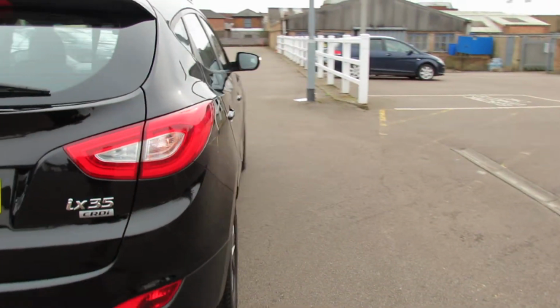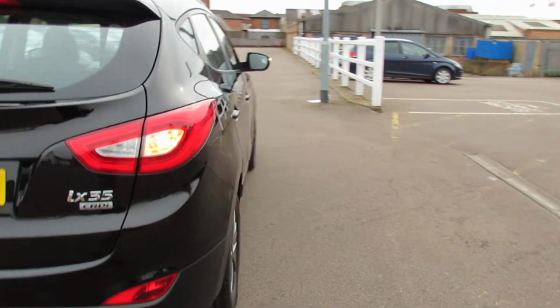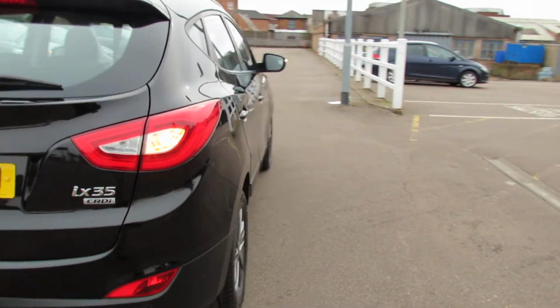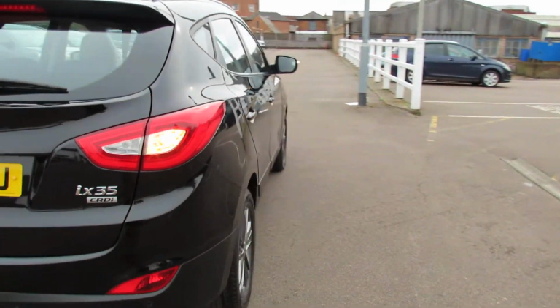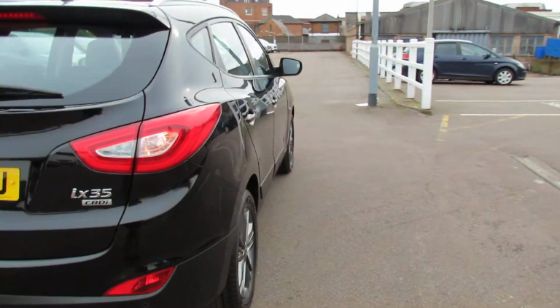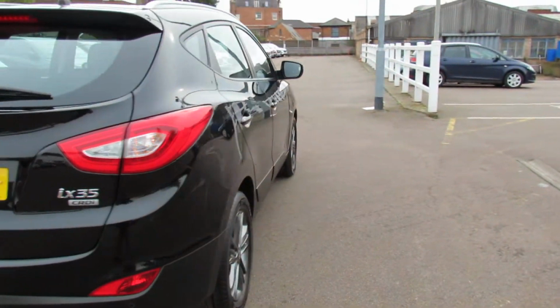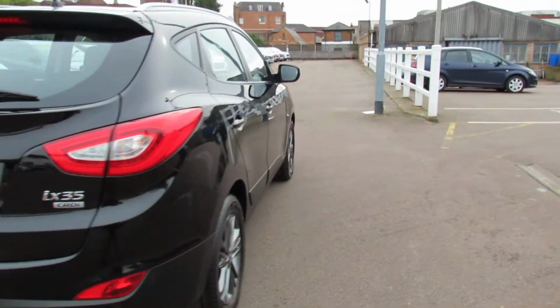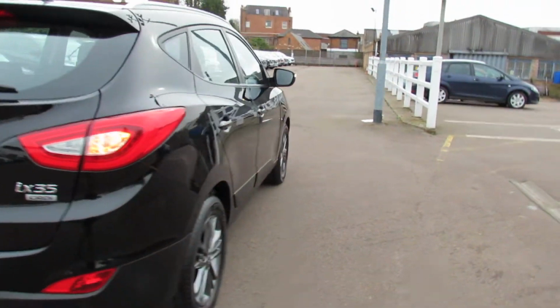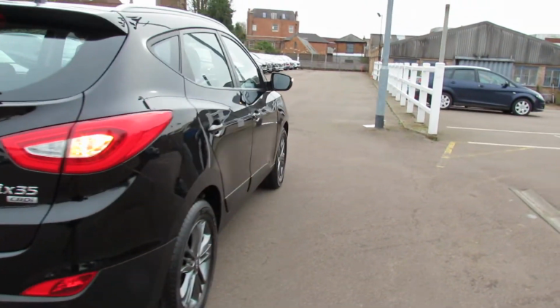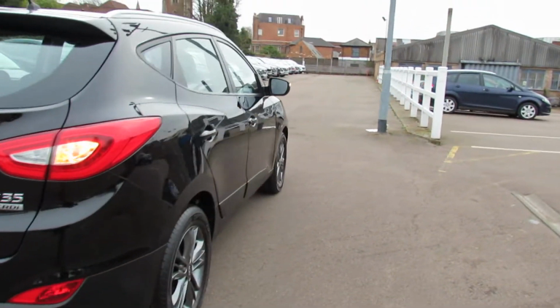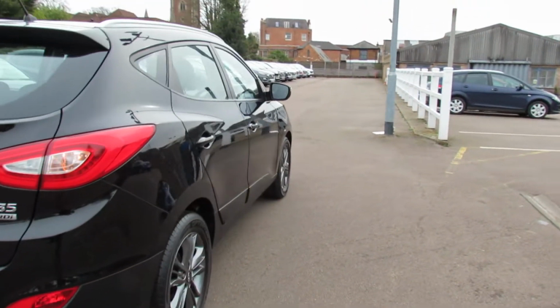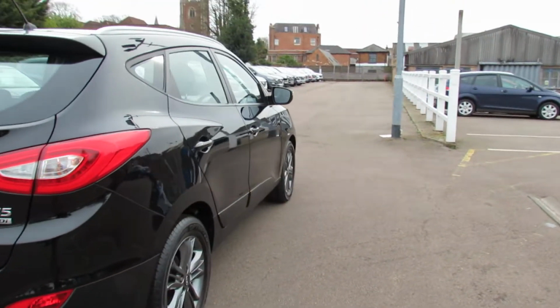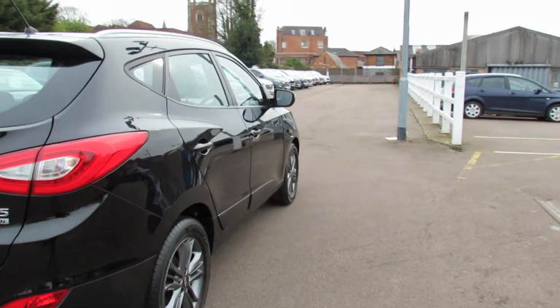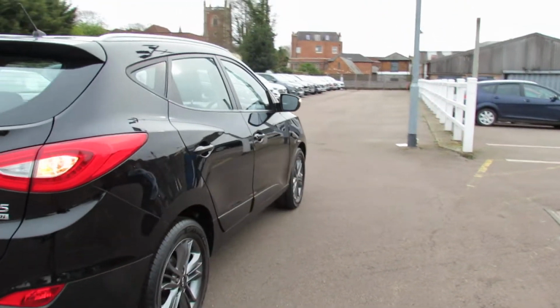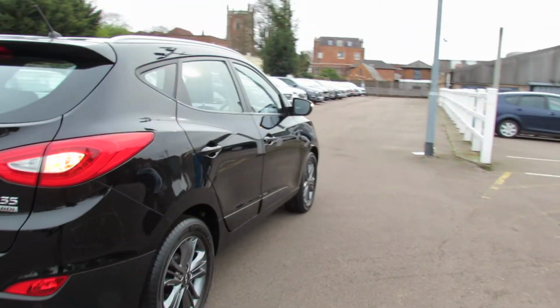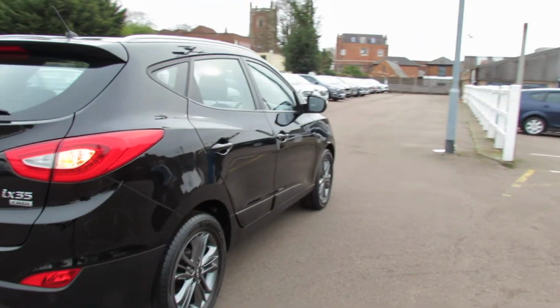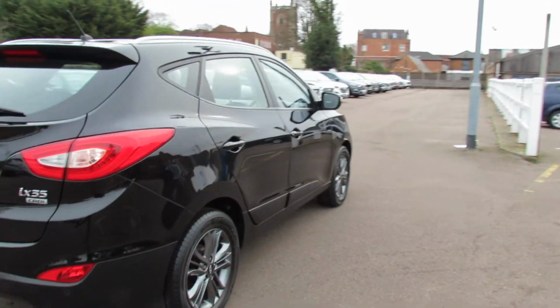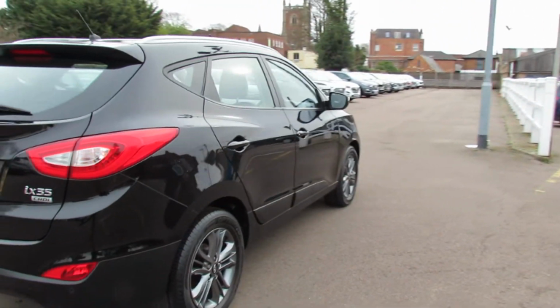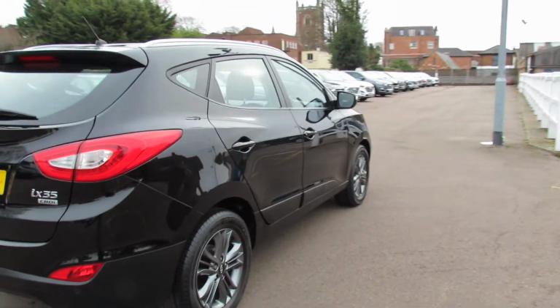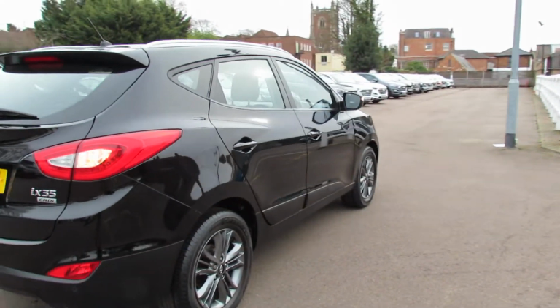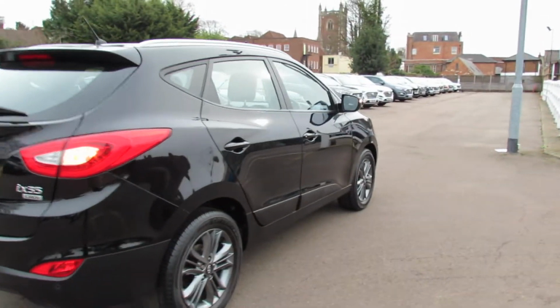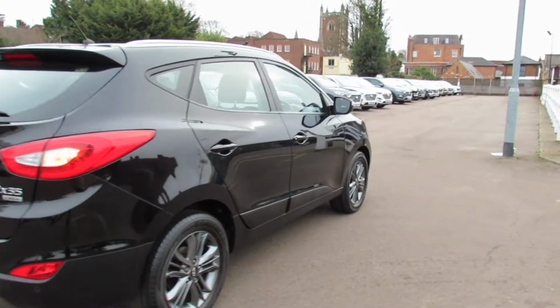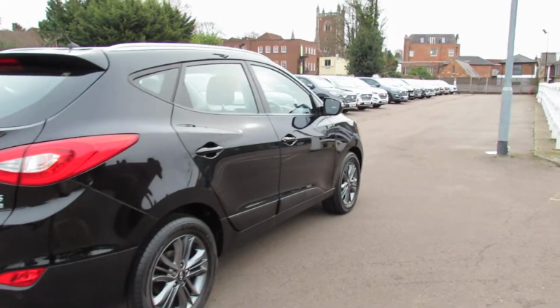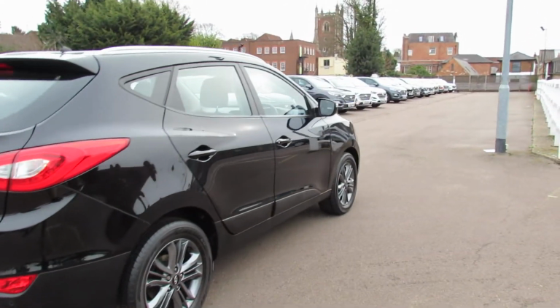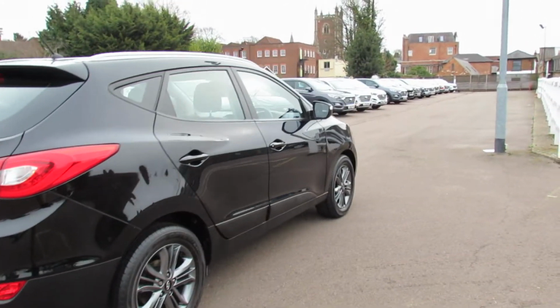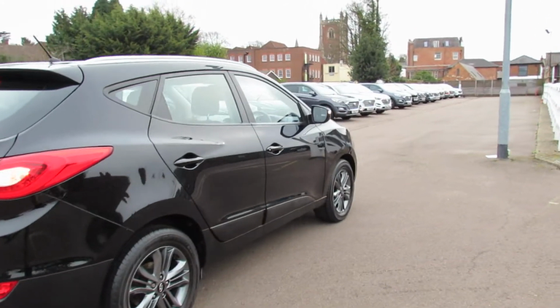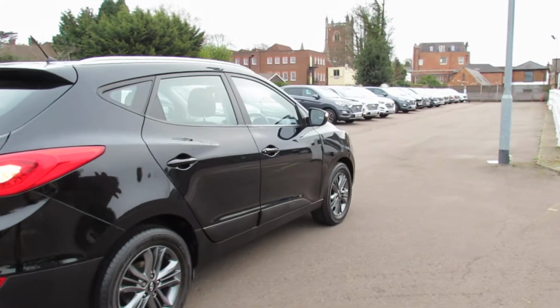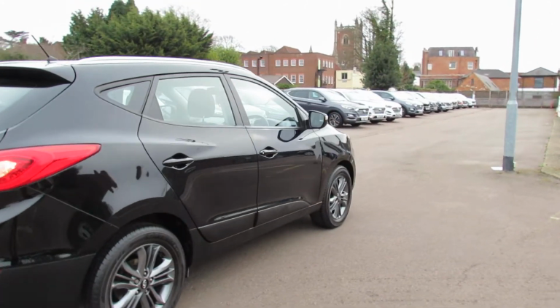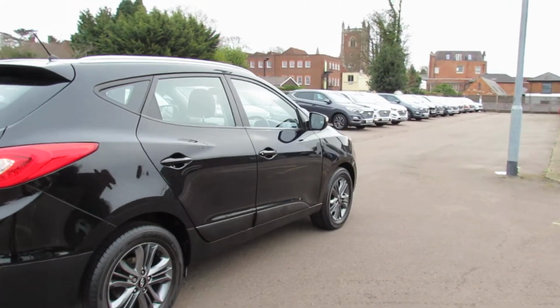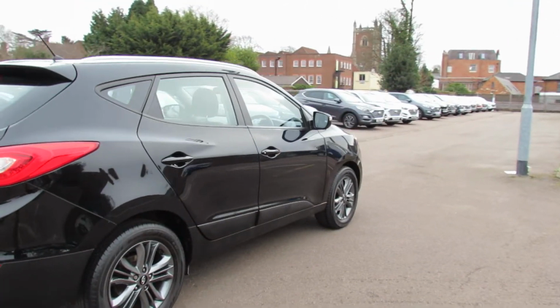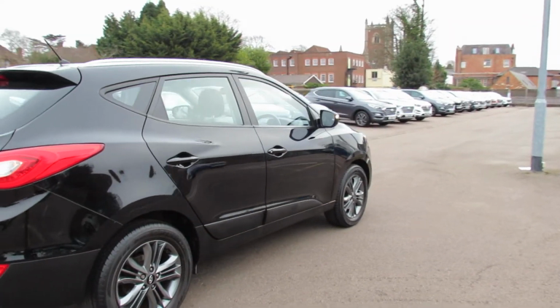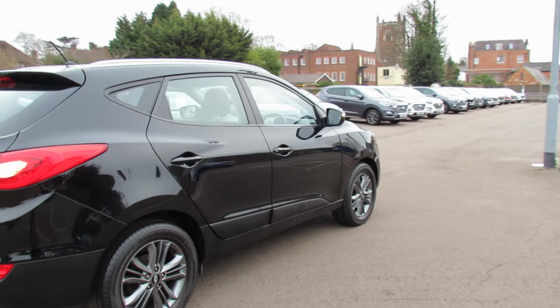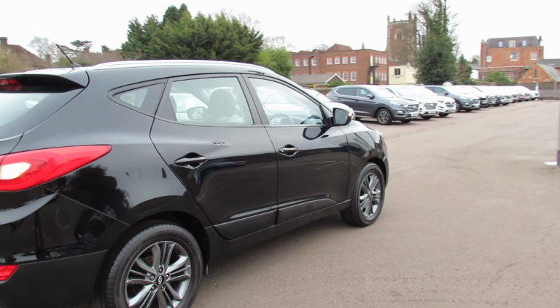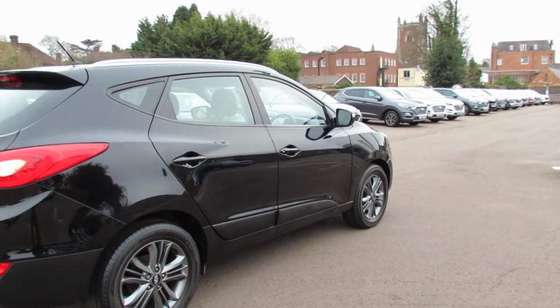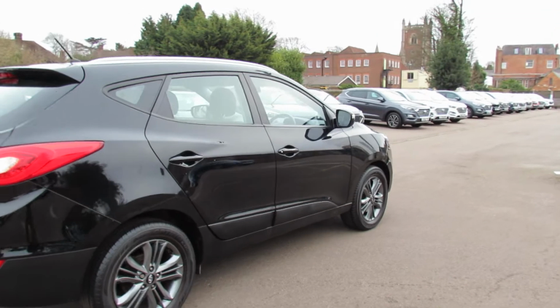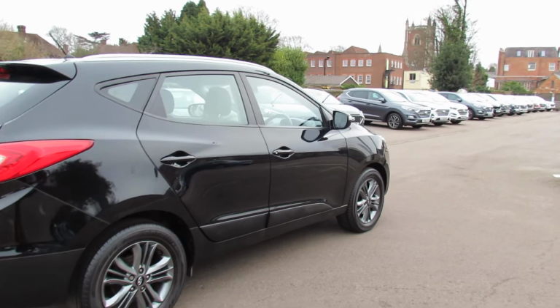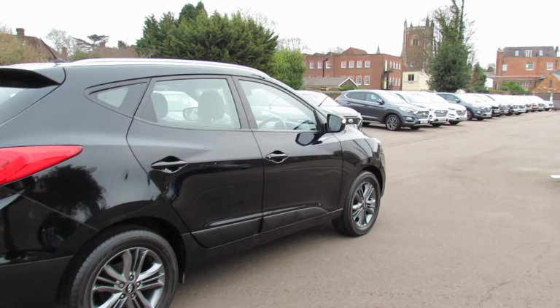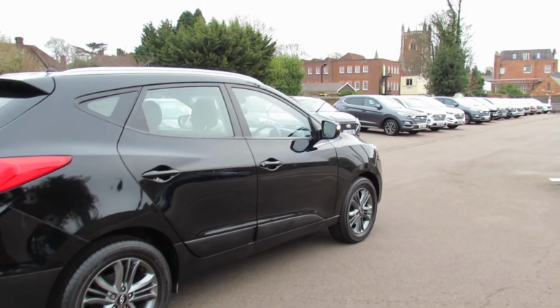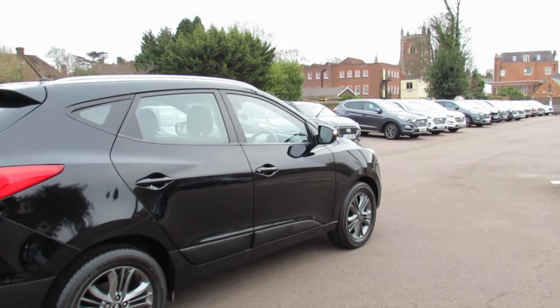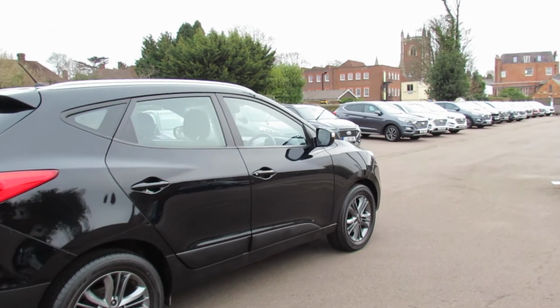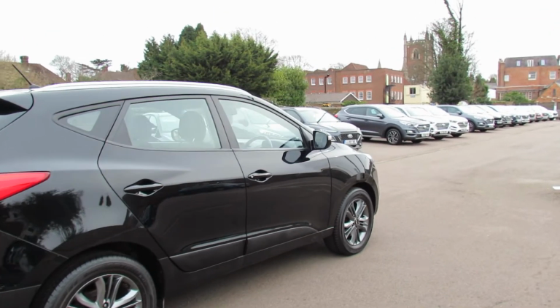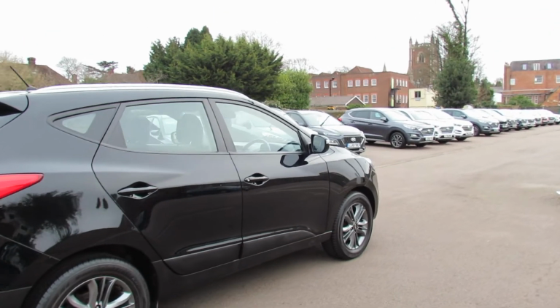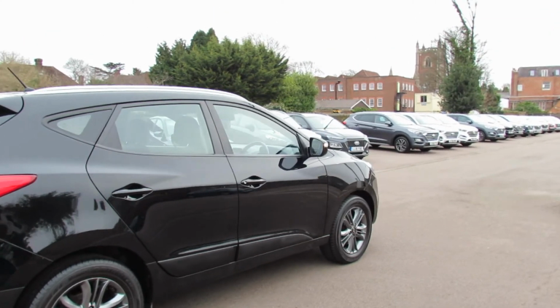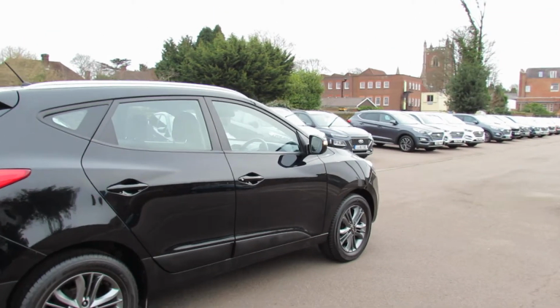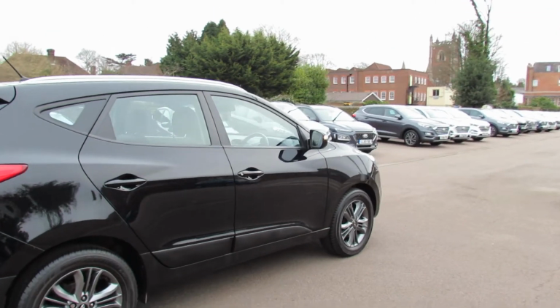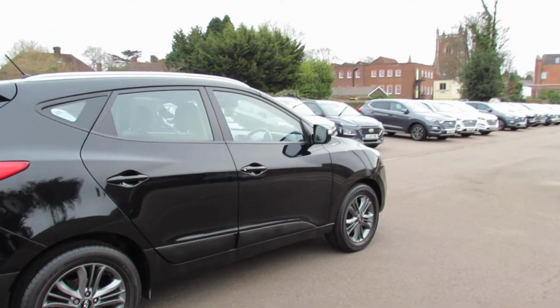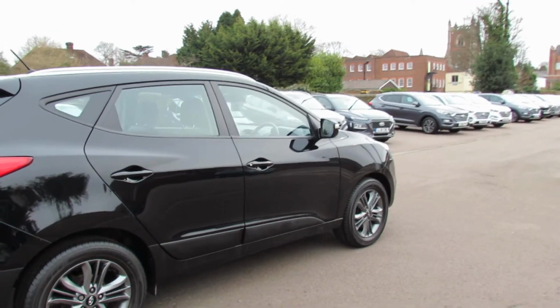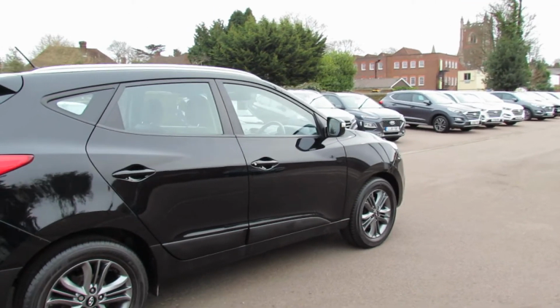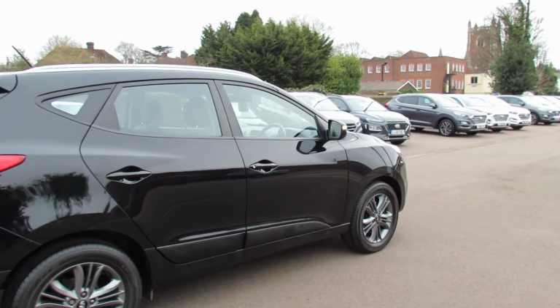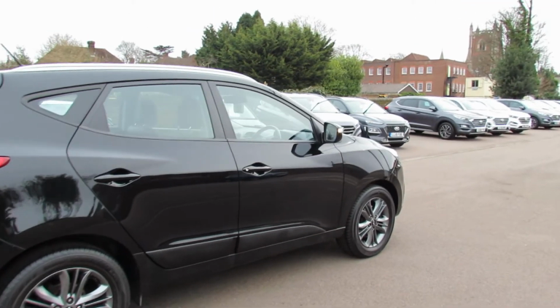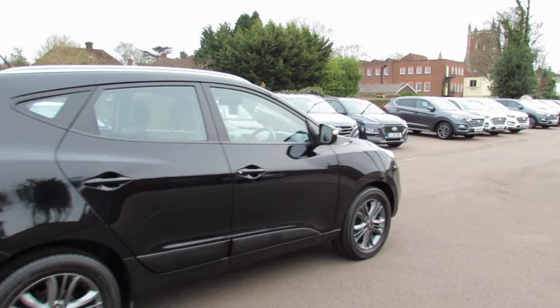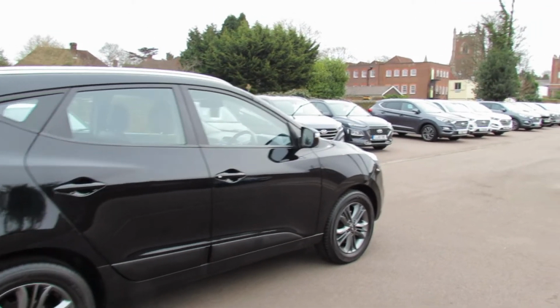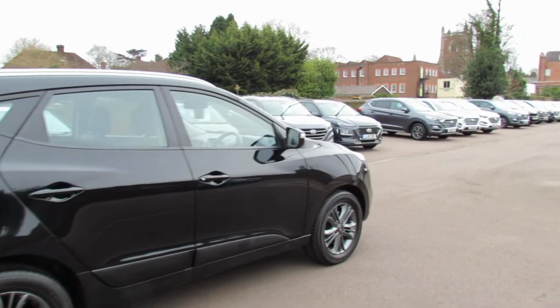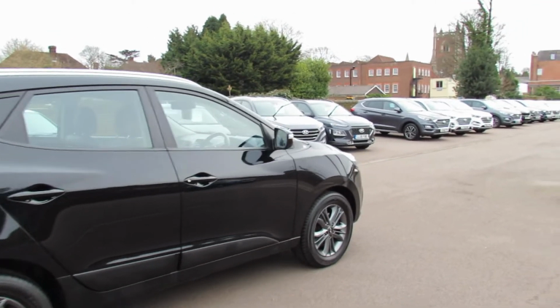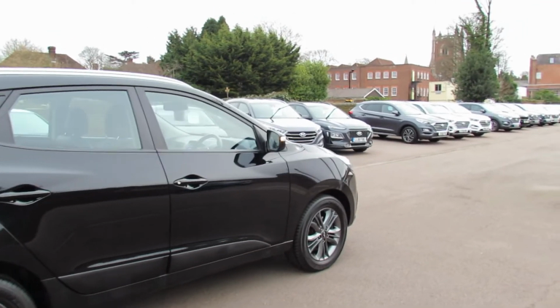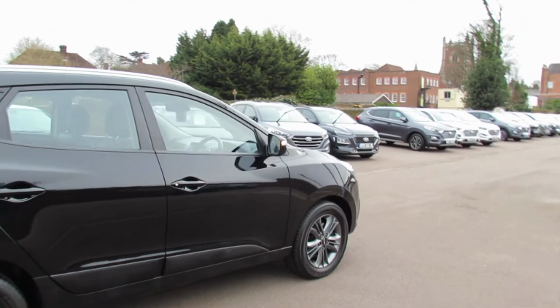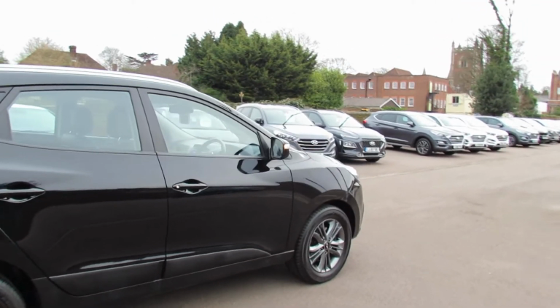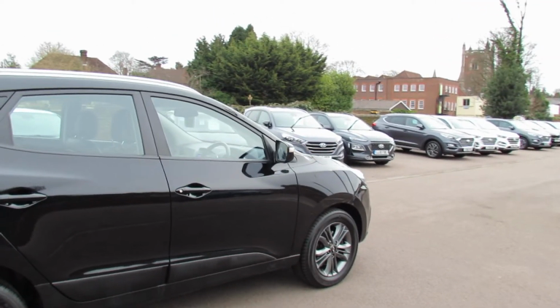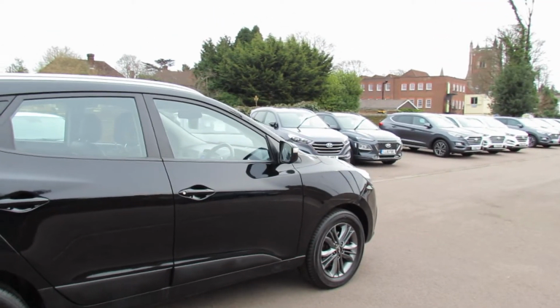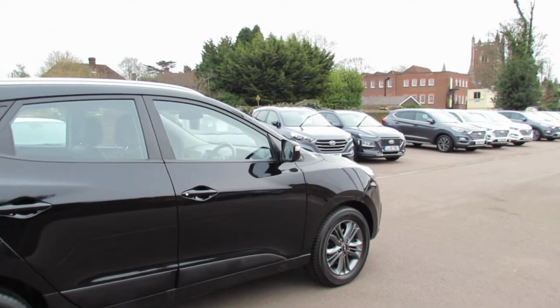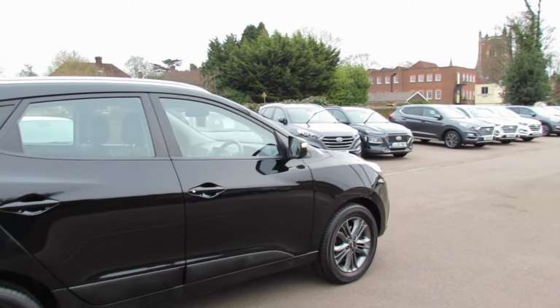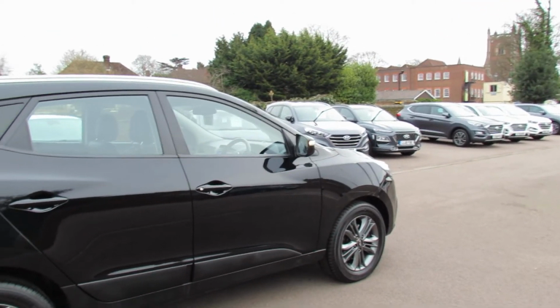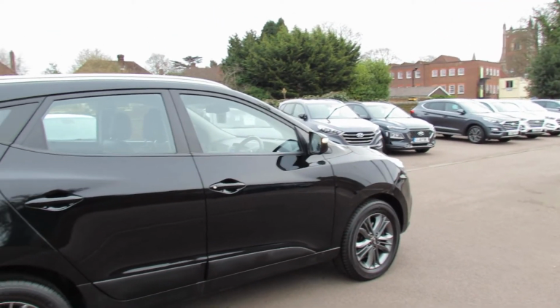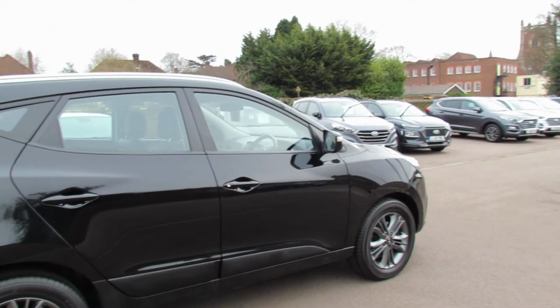Coming round to the driver's side, this particular colour by the way was called metallic phantom black, so I think it suits the car very nicely.